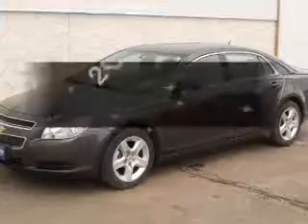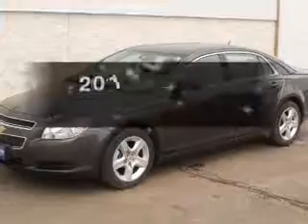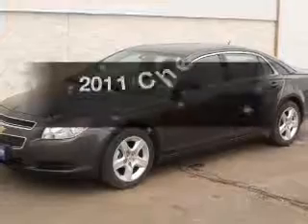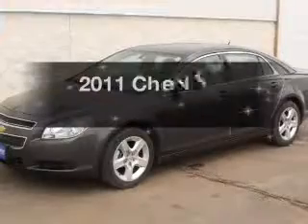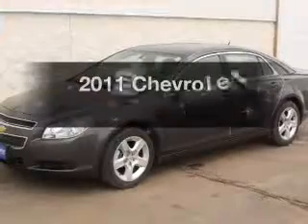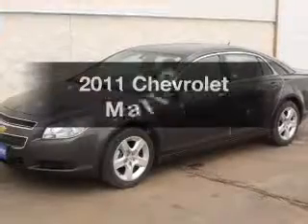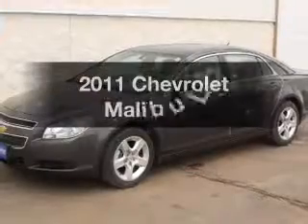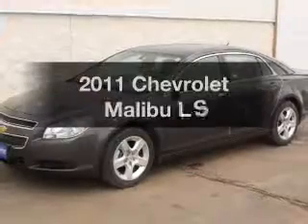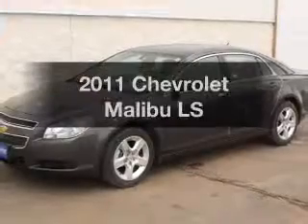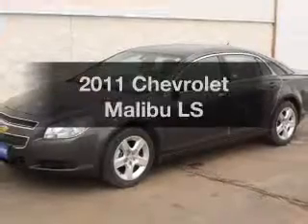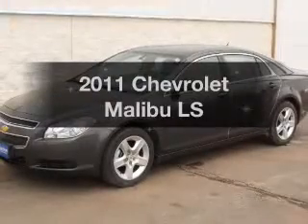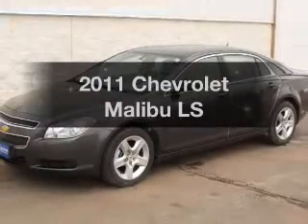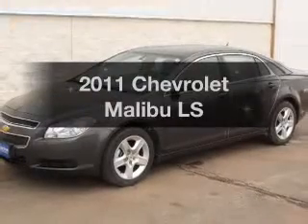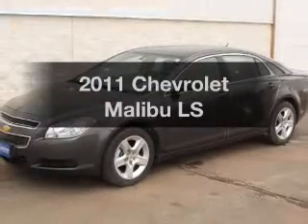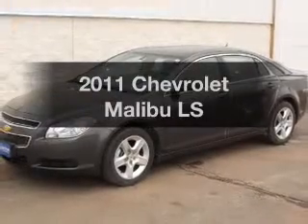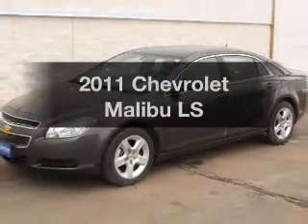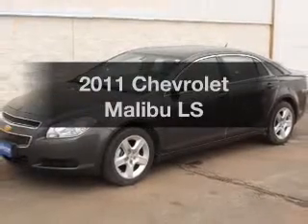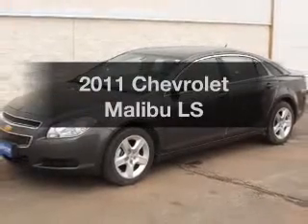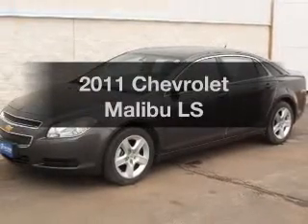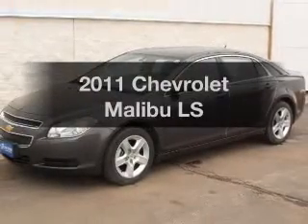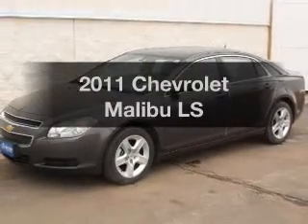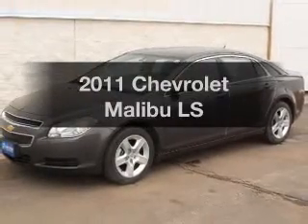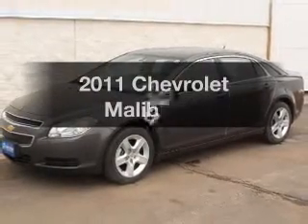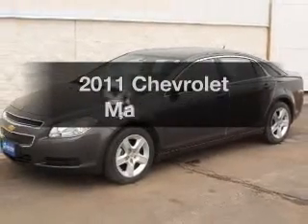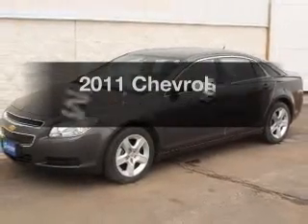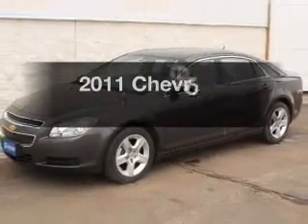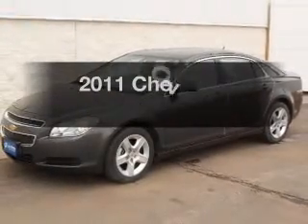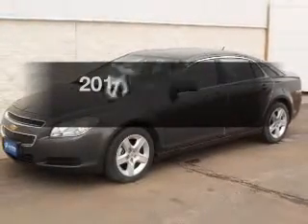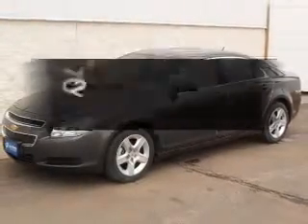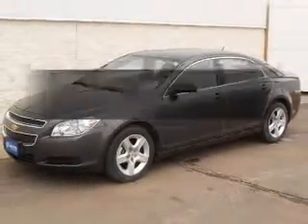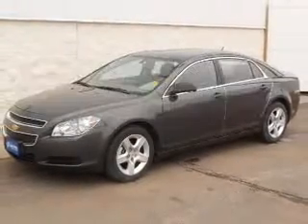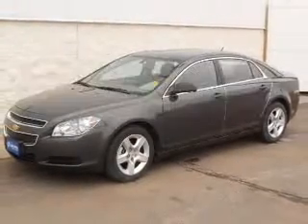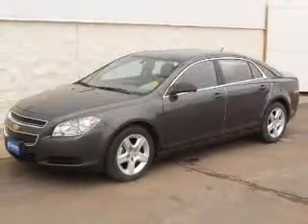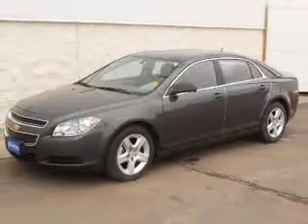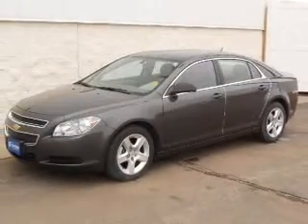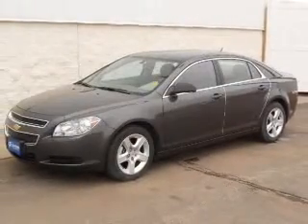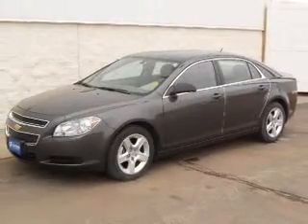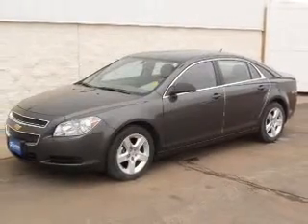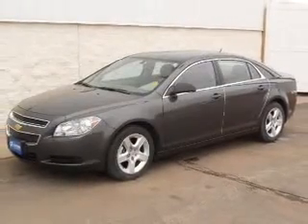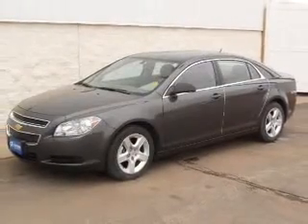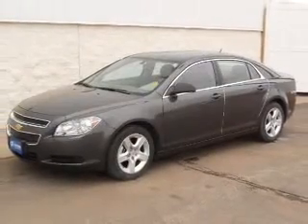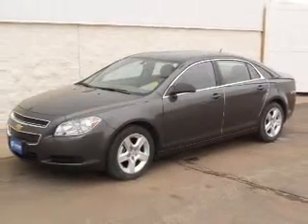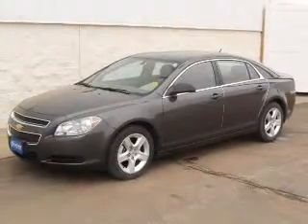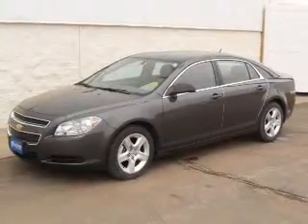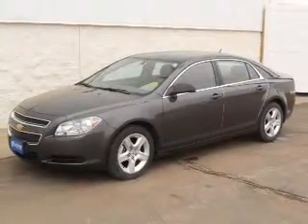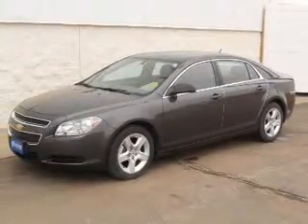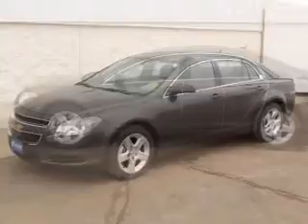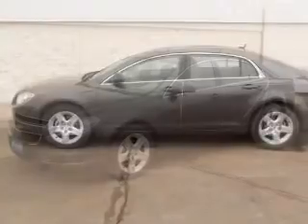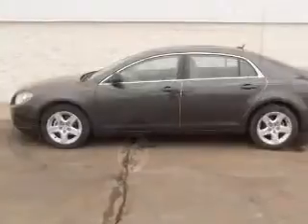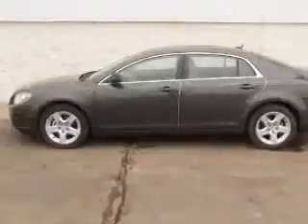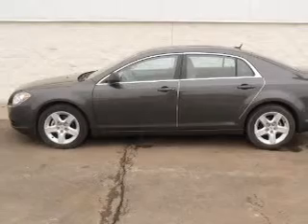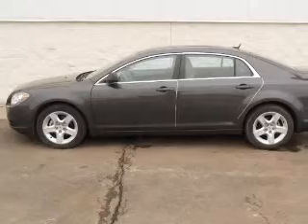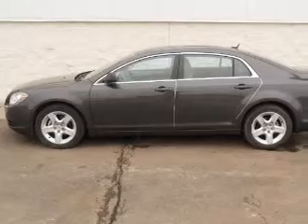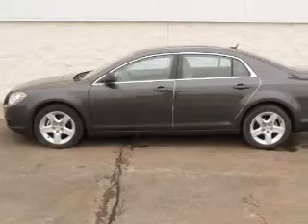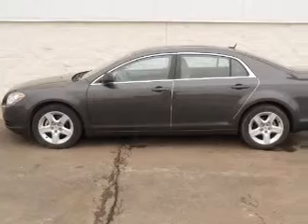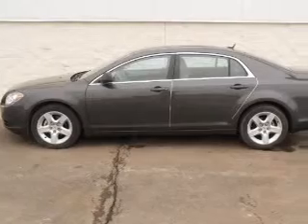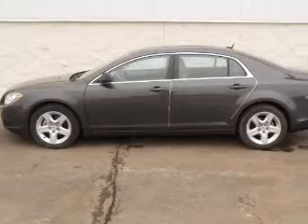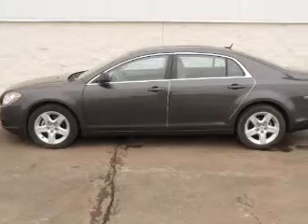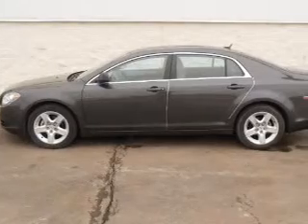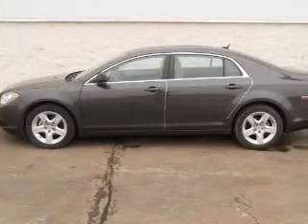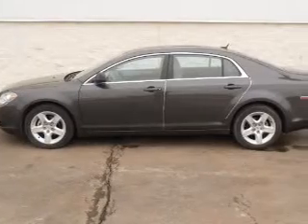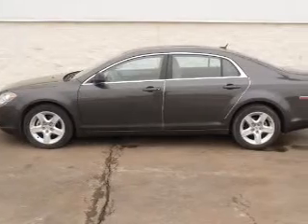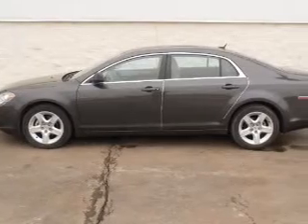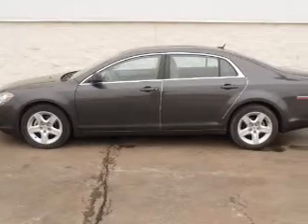Introducing the 2011 Chevrolet Malibu. Everything you need under one roof with this great vehicle.